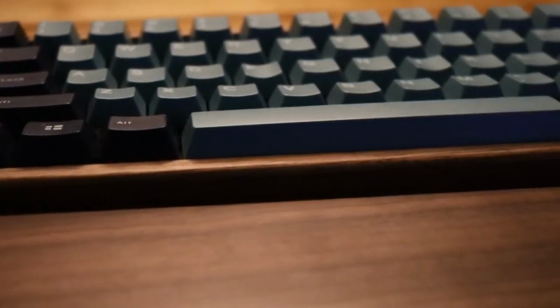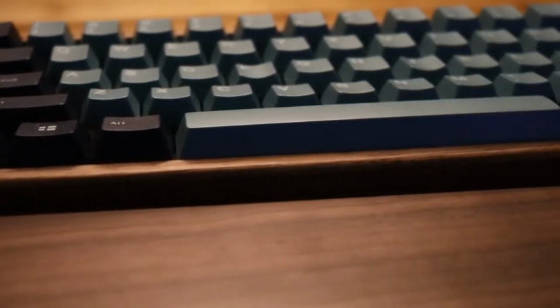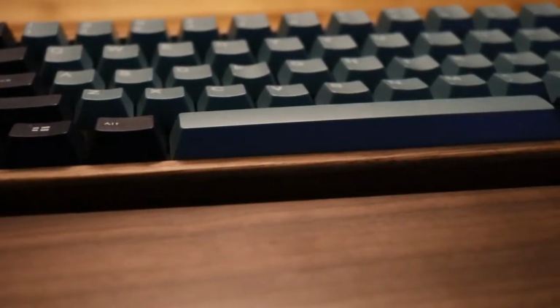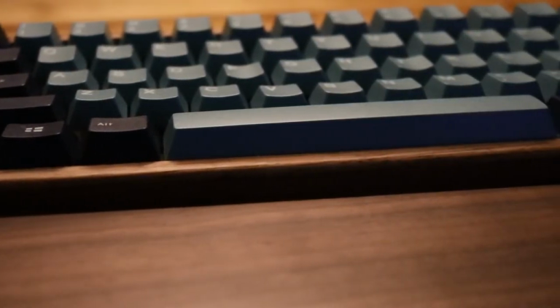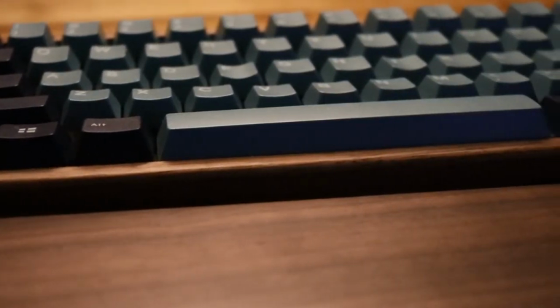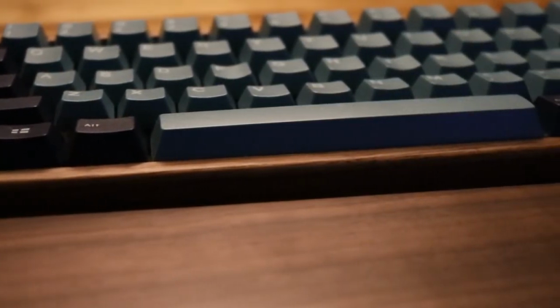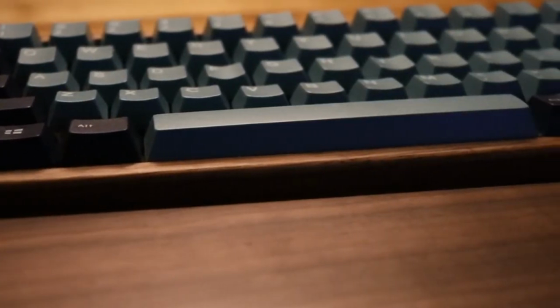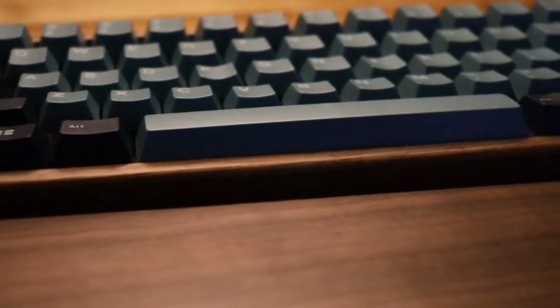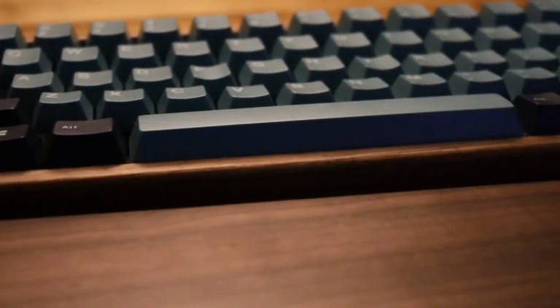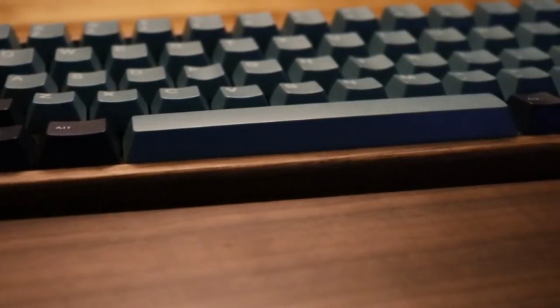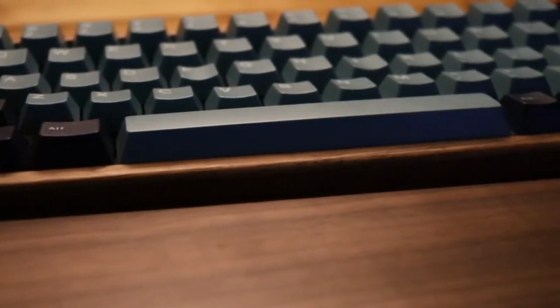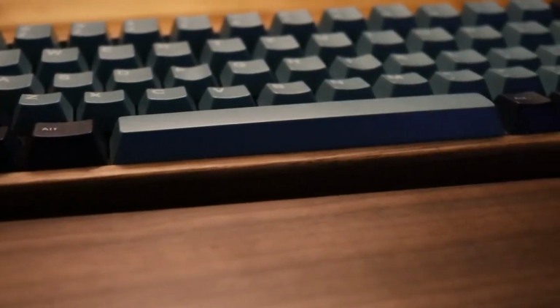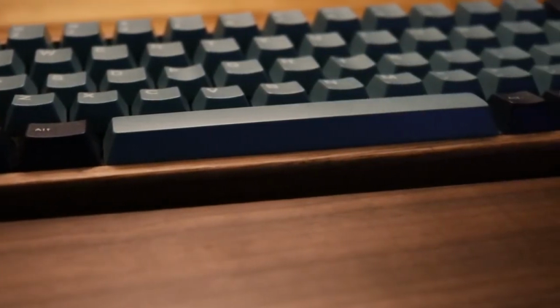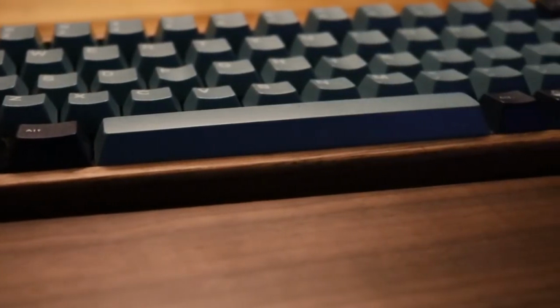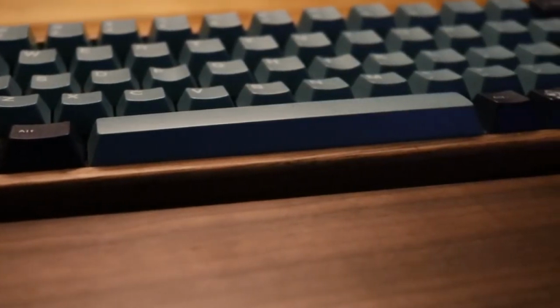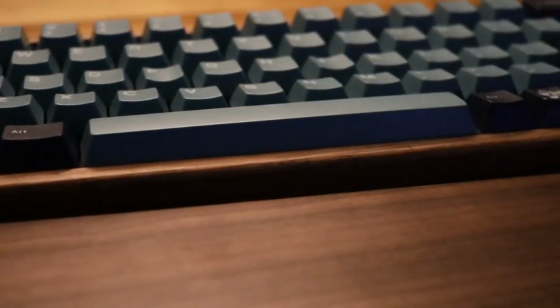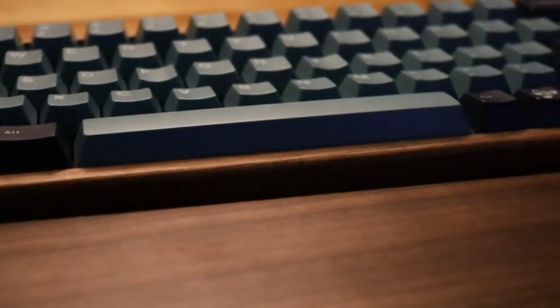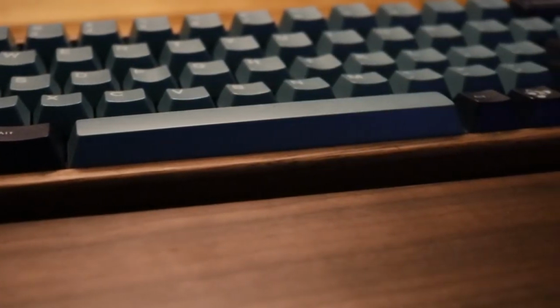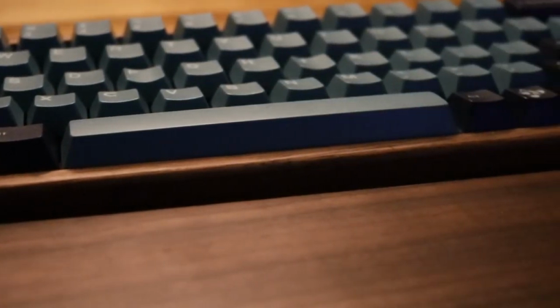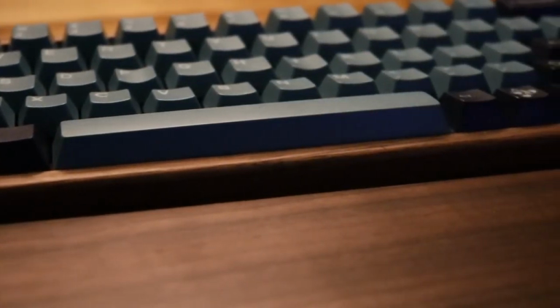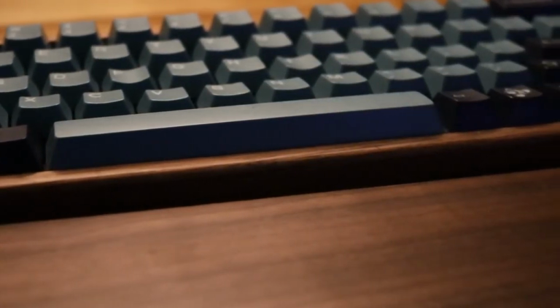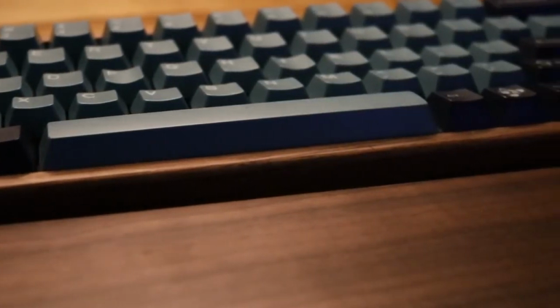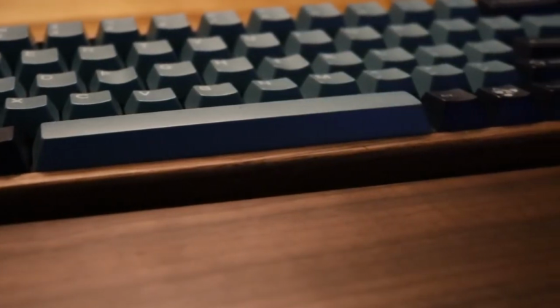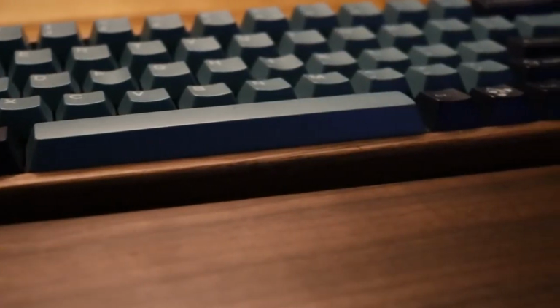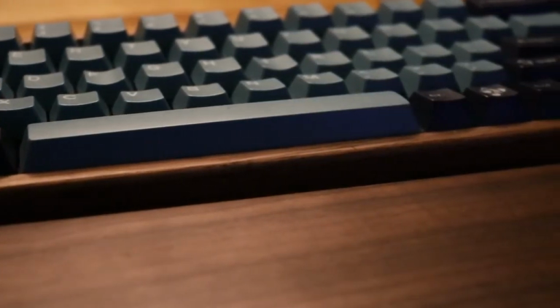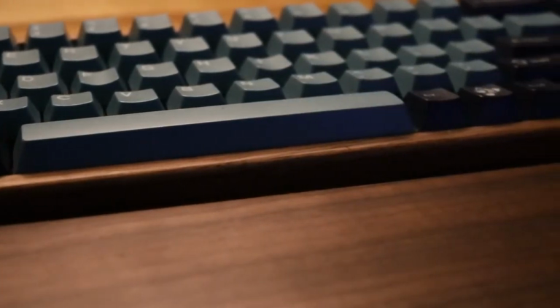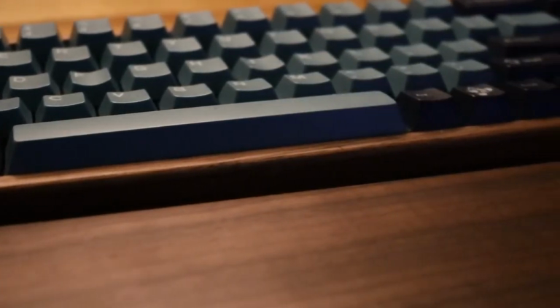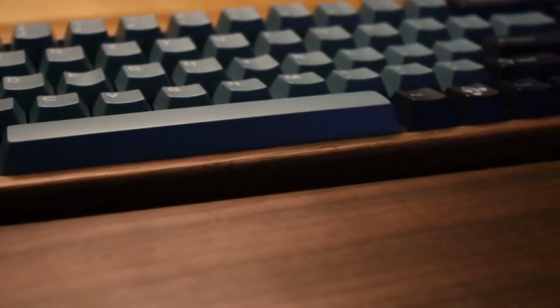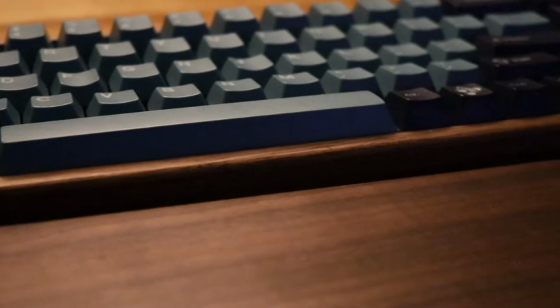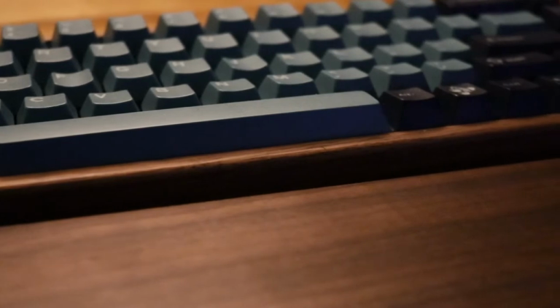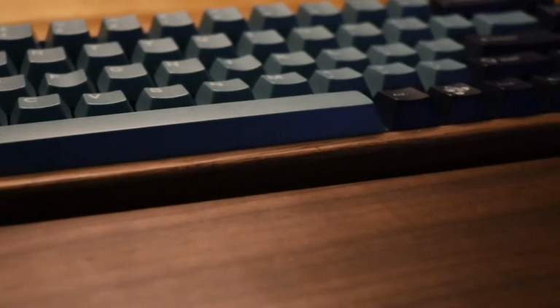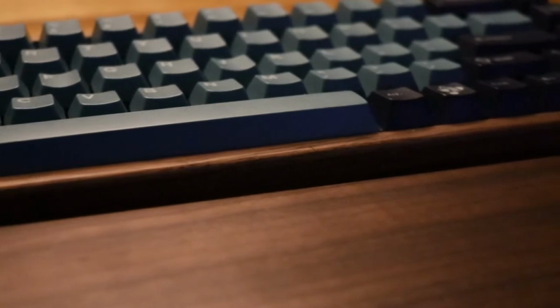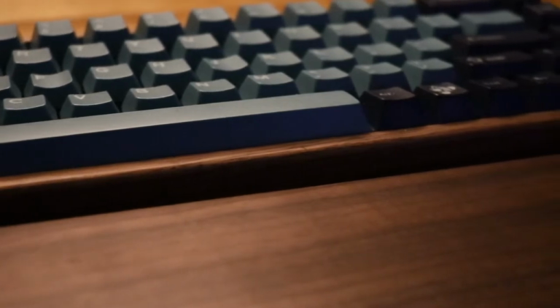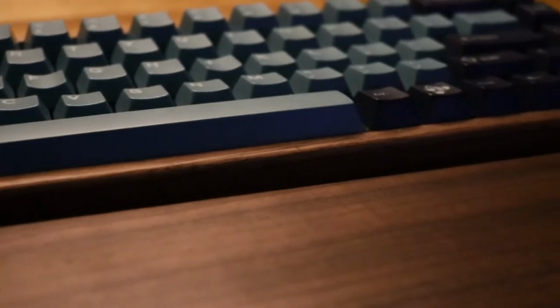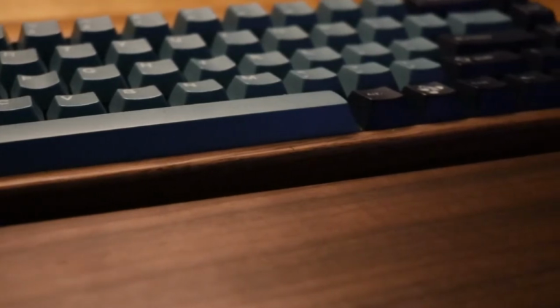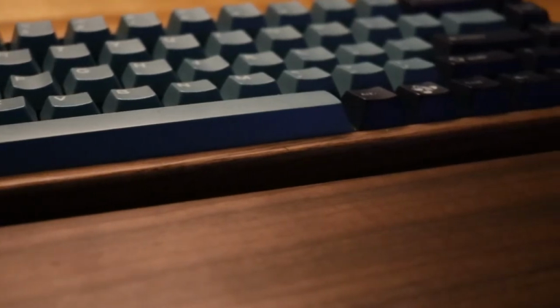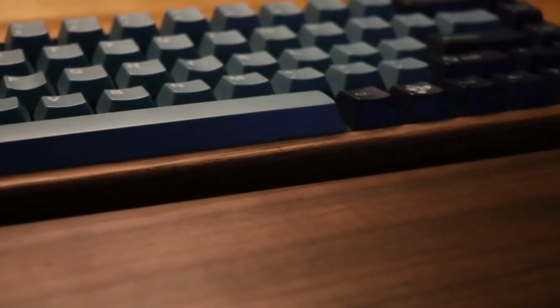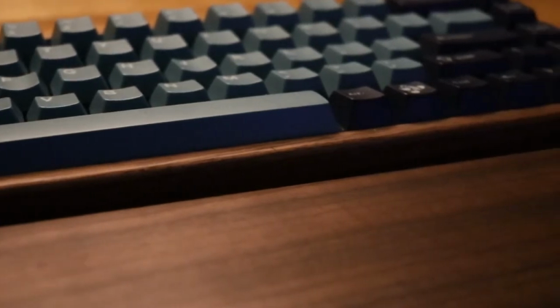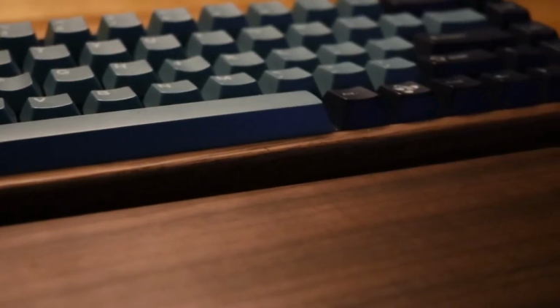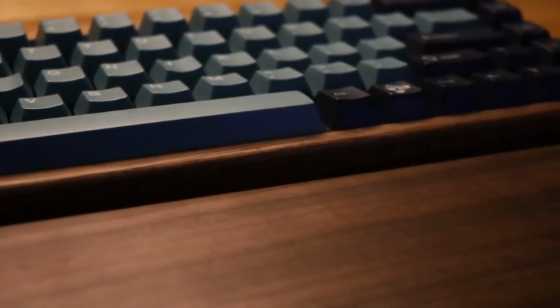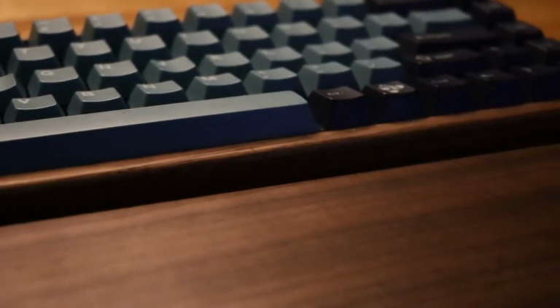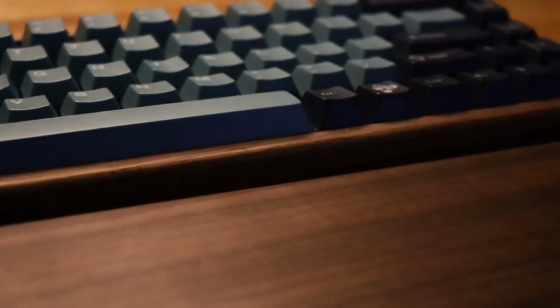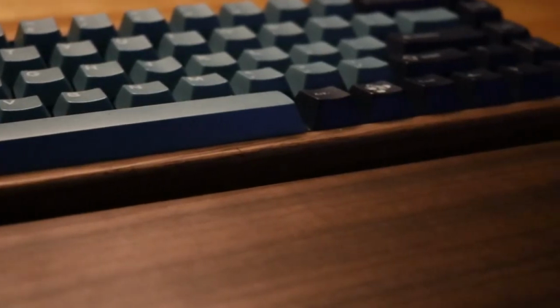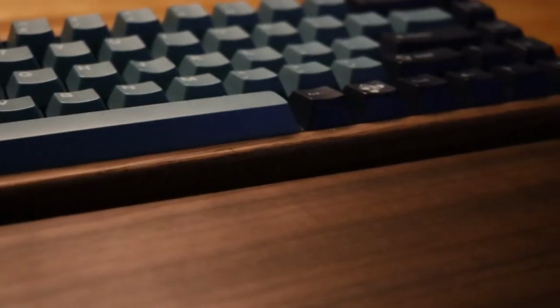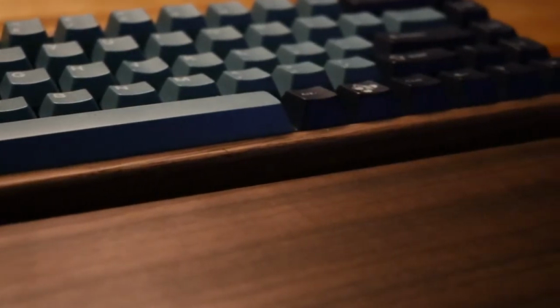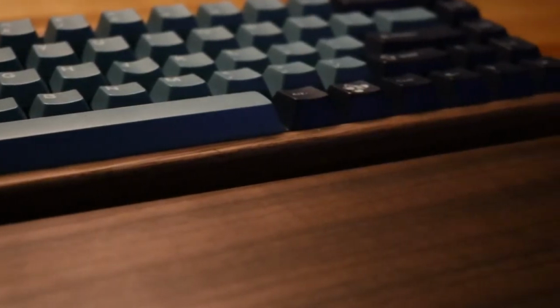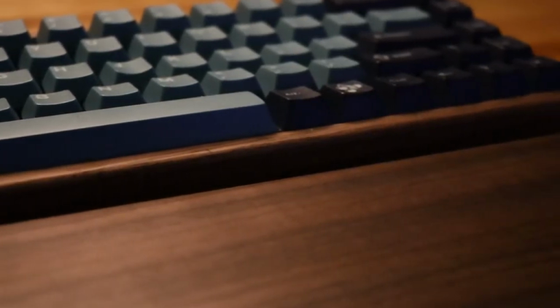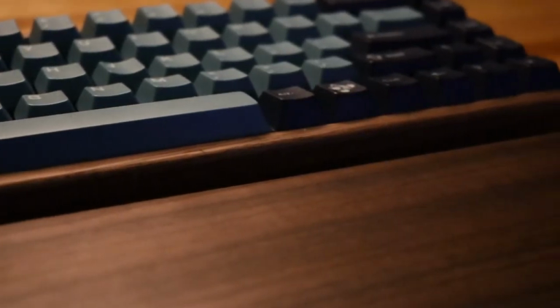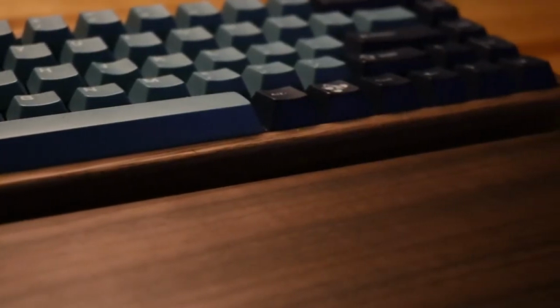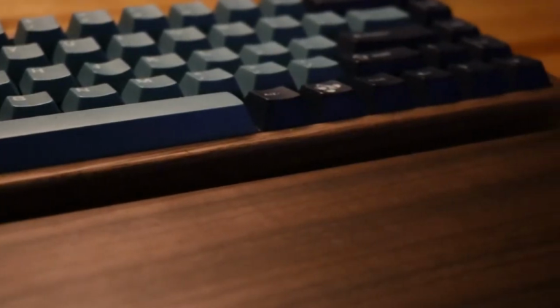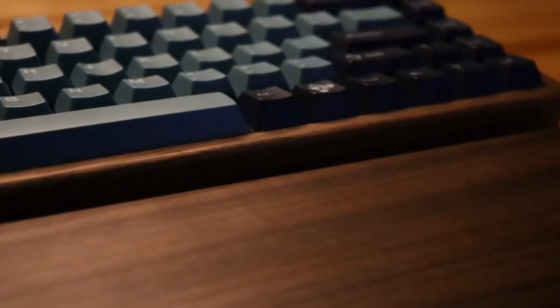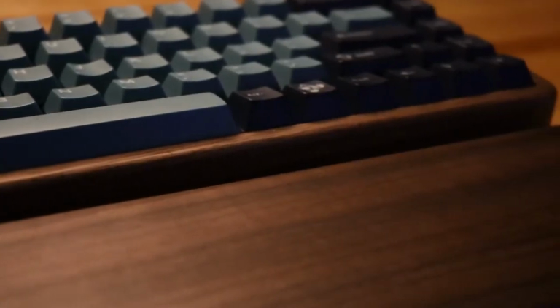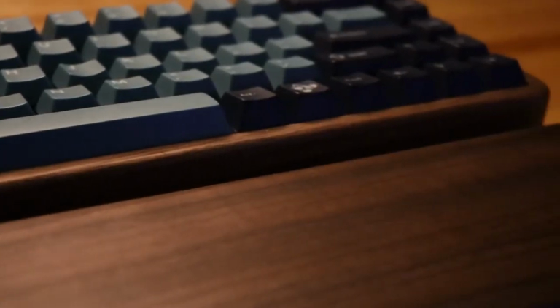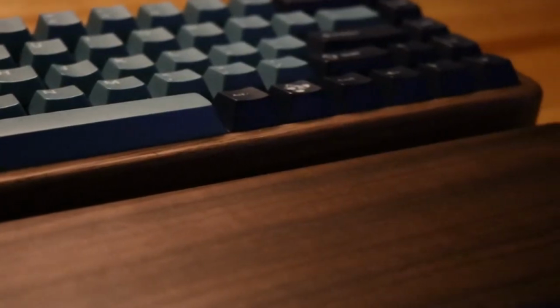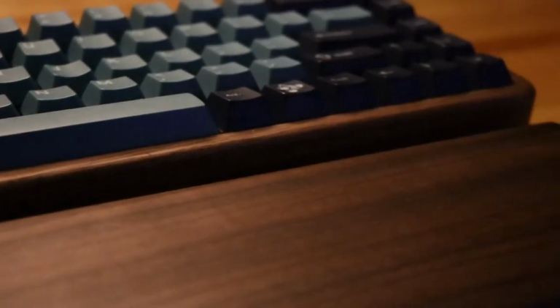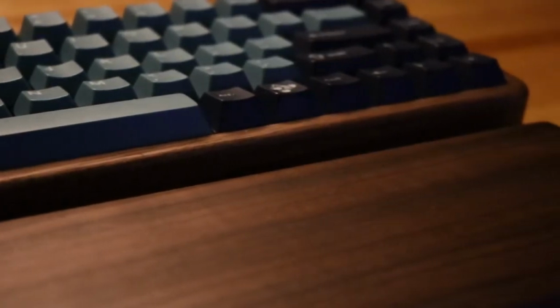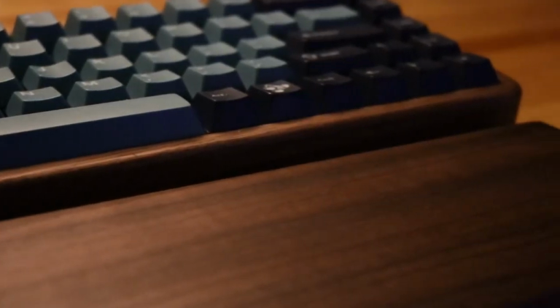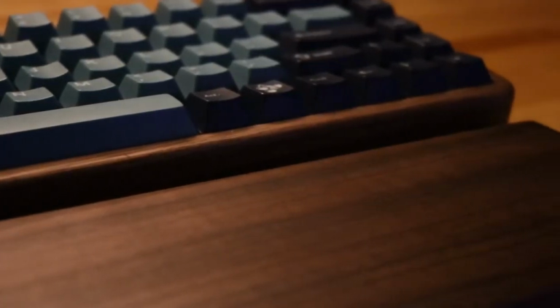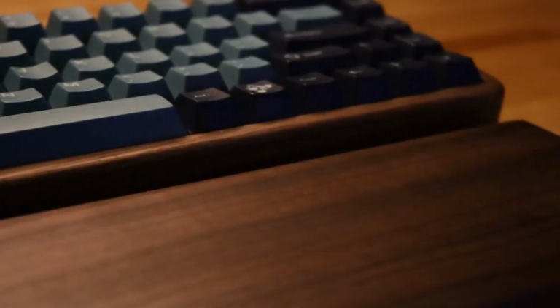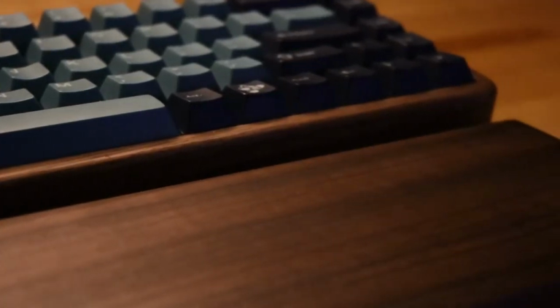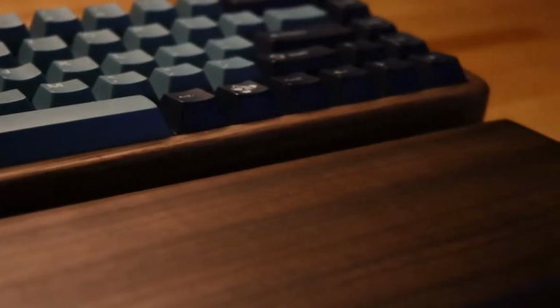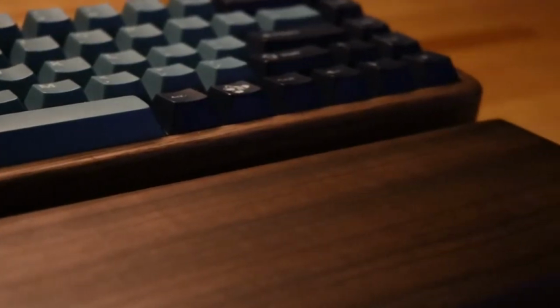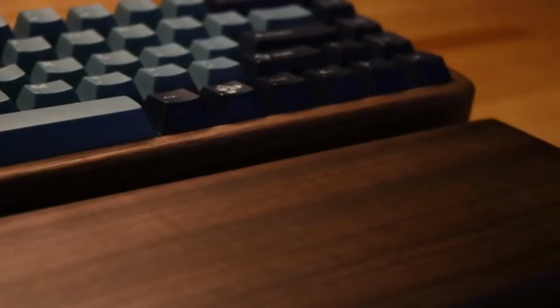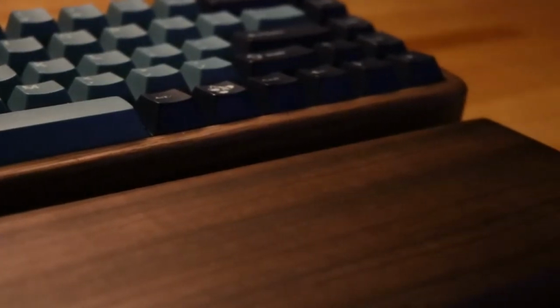Check out my channel for more builds, support me by becoming a channel member, and take a listen to this really thocky keyboard.